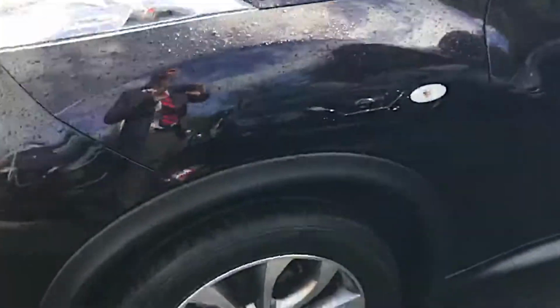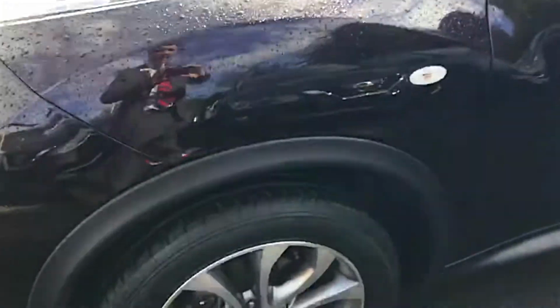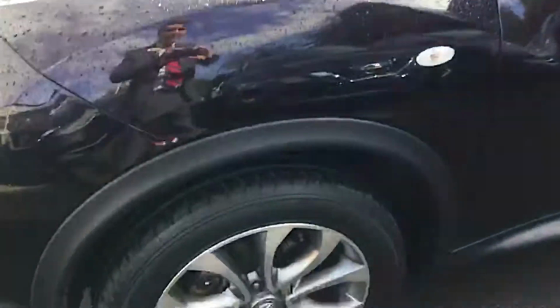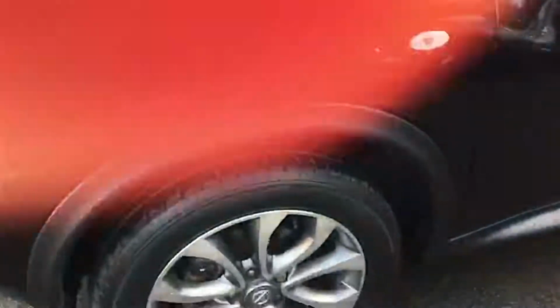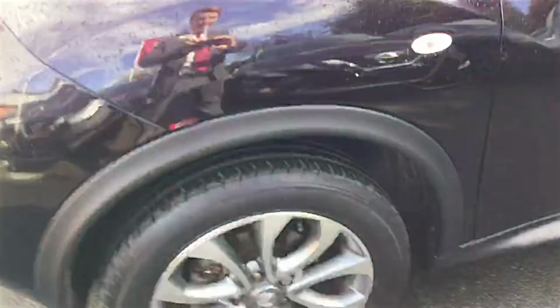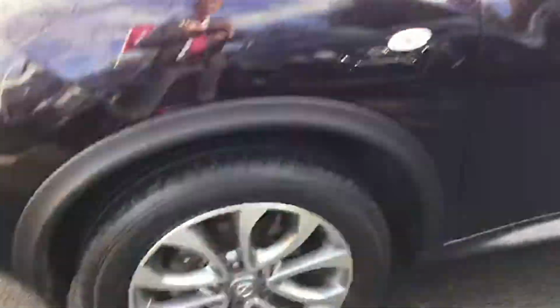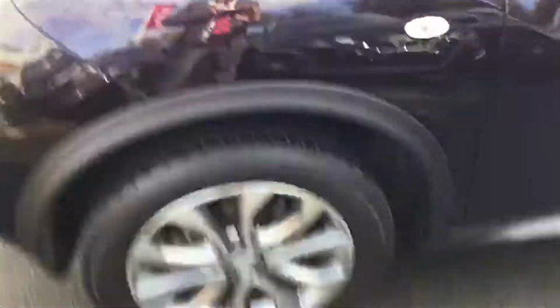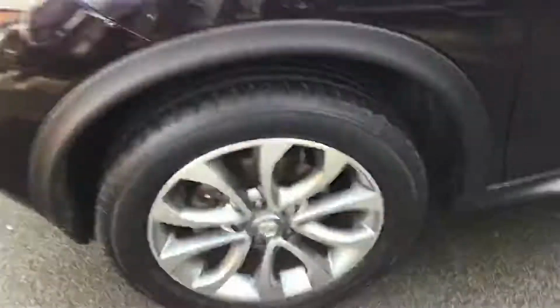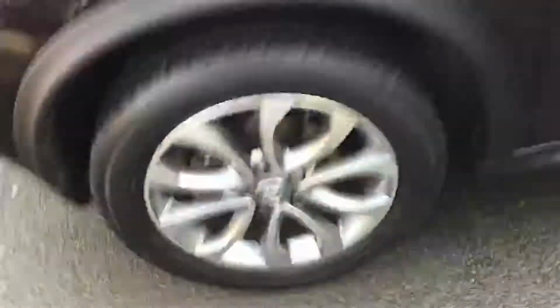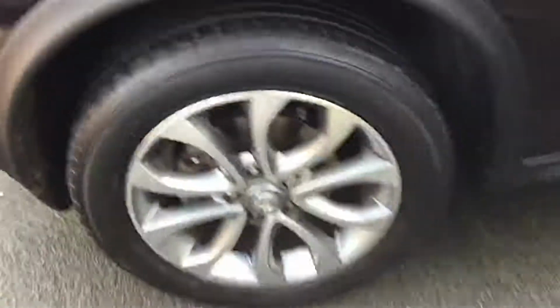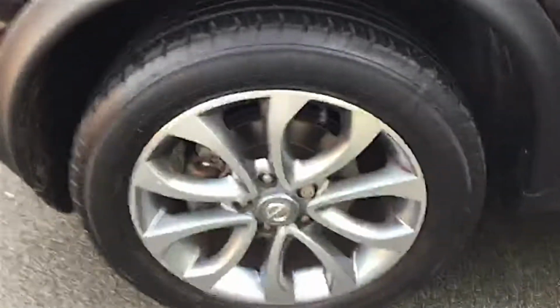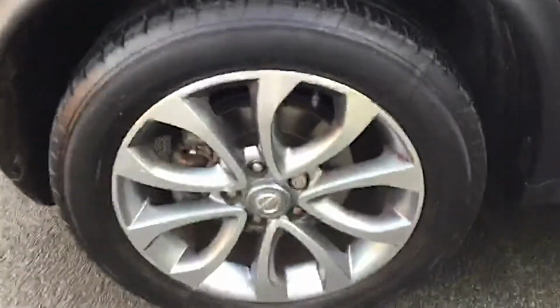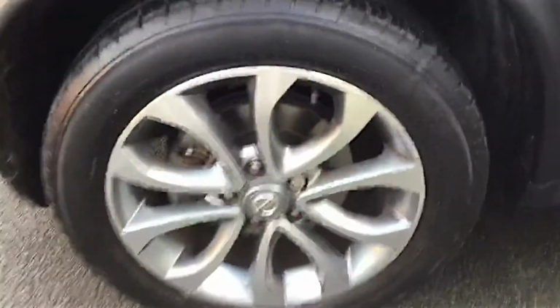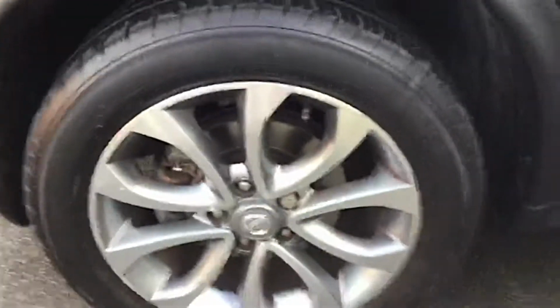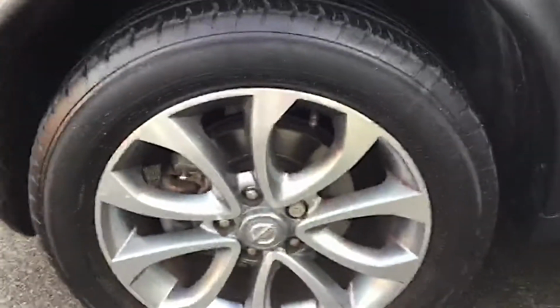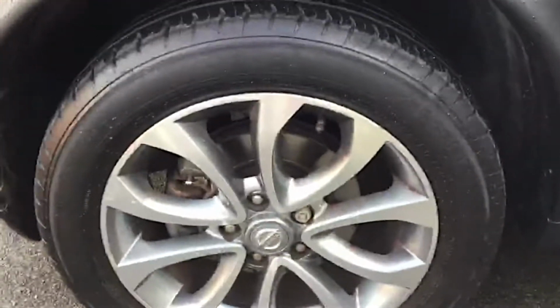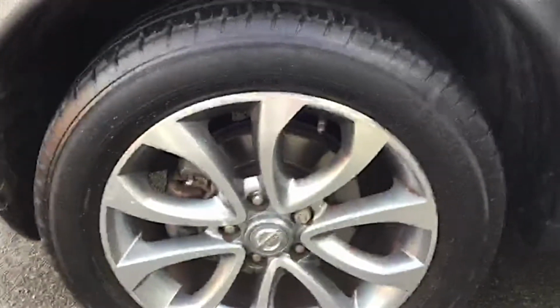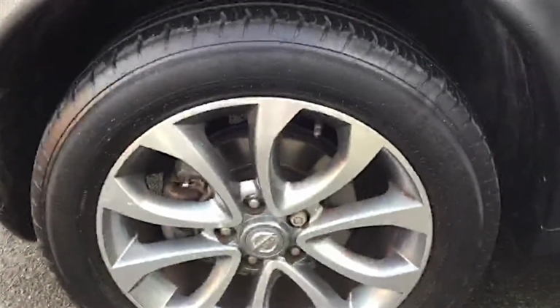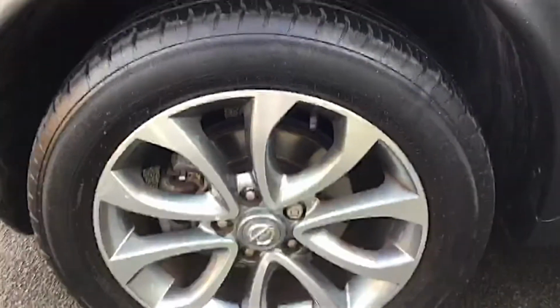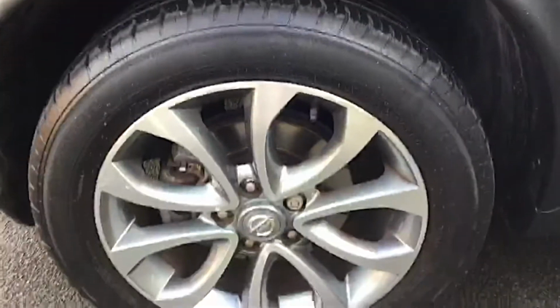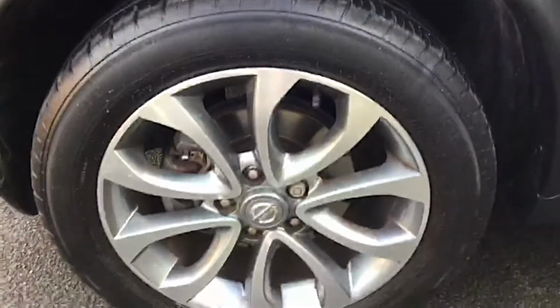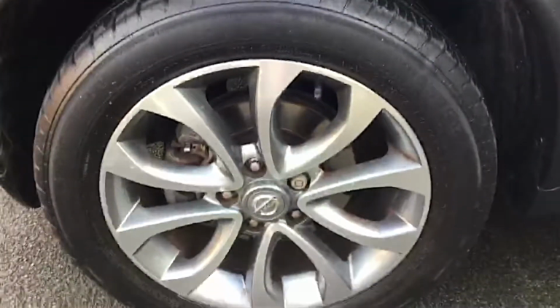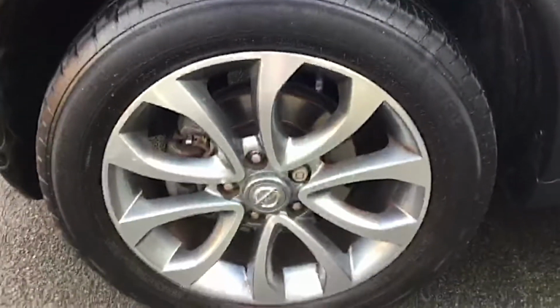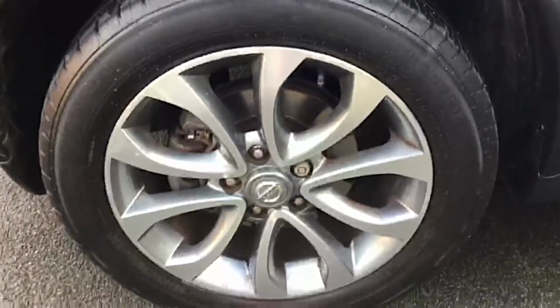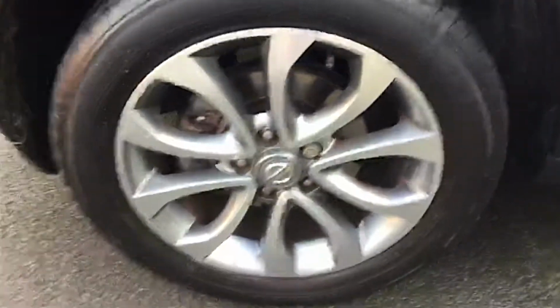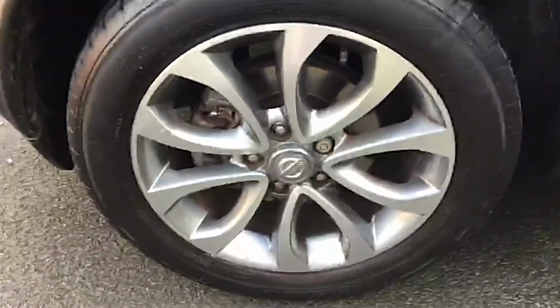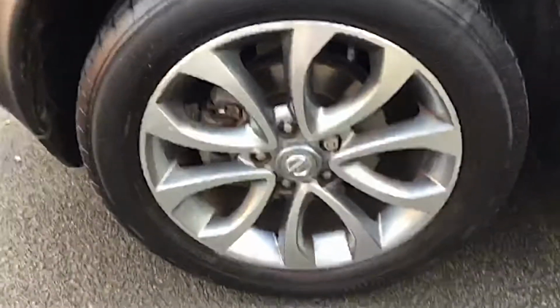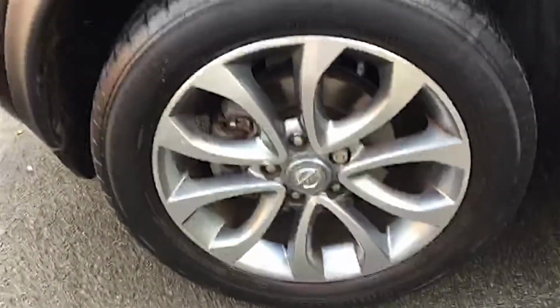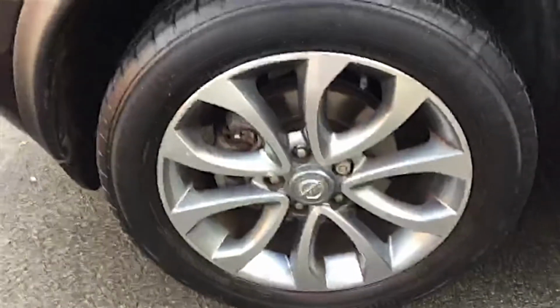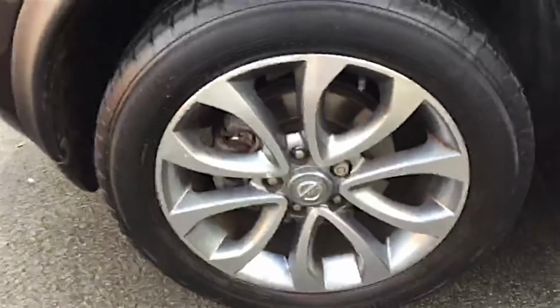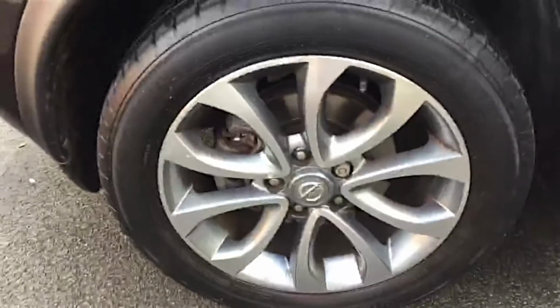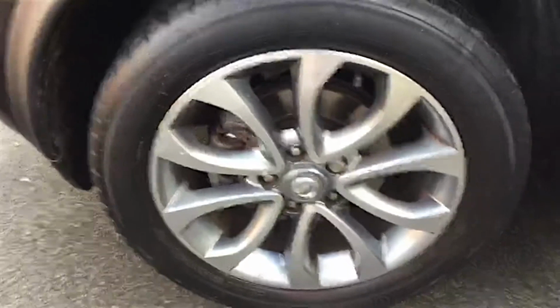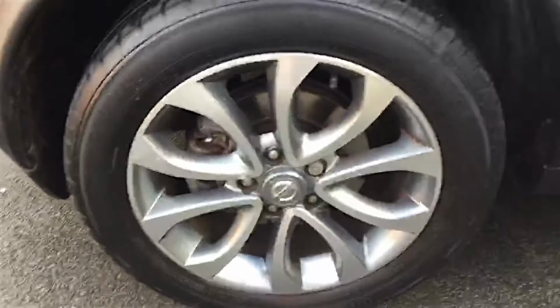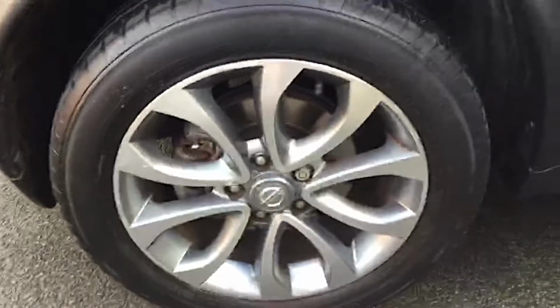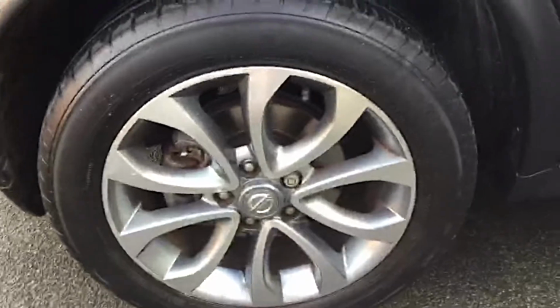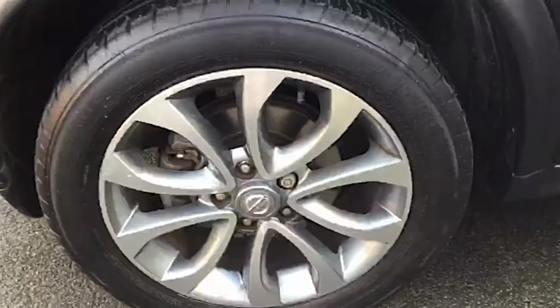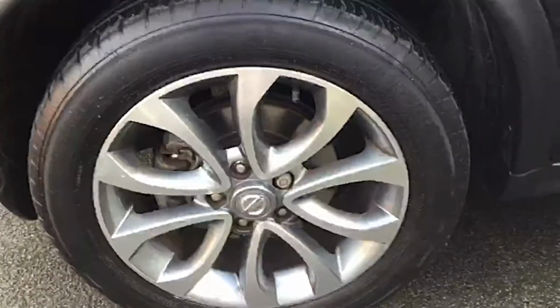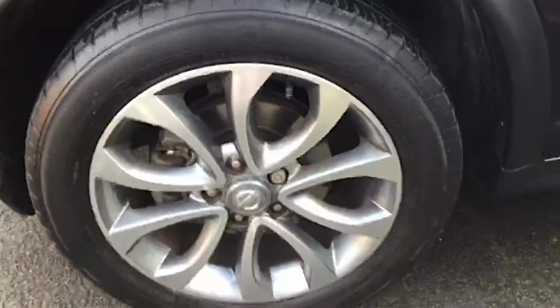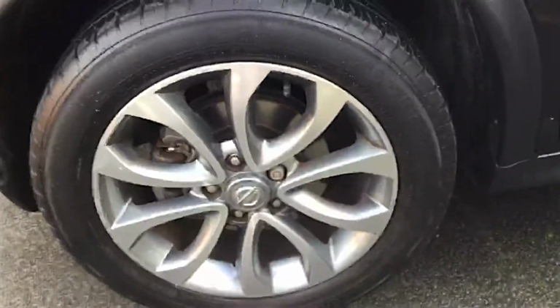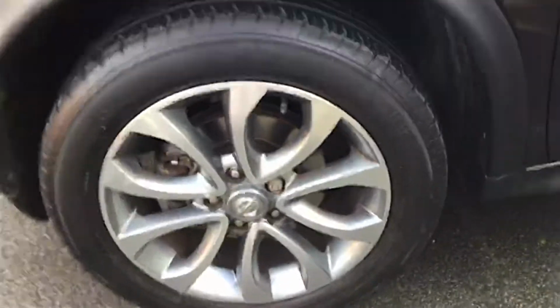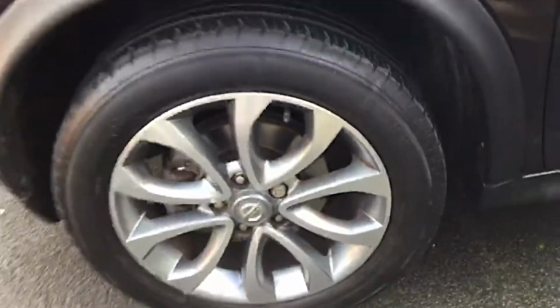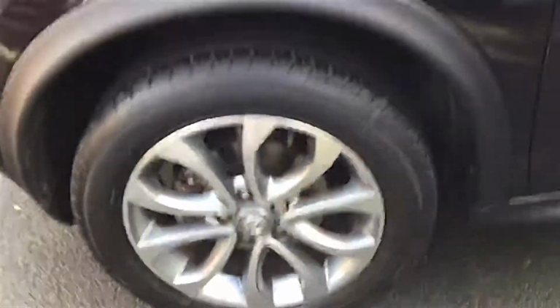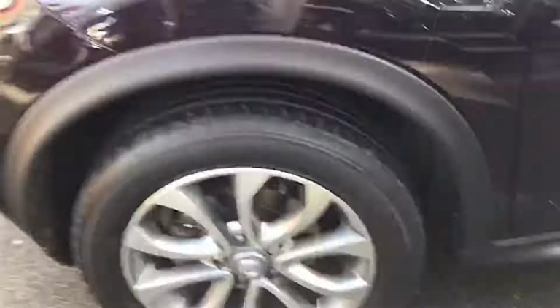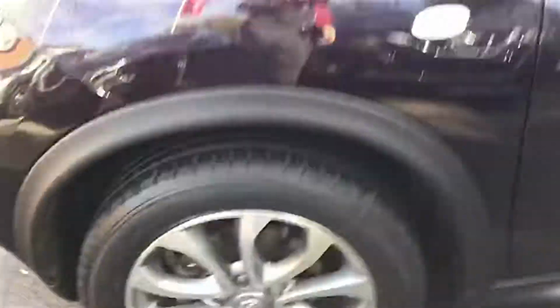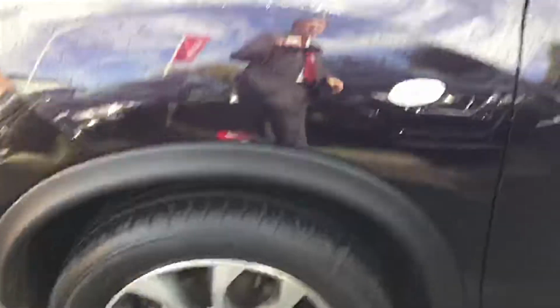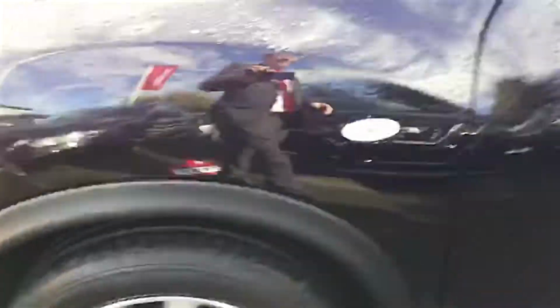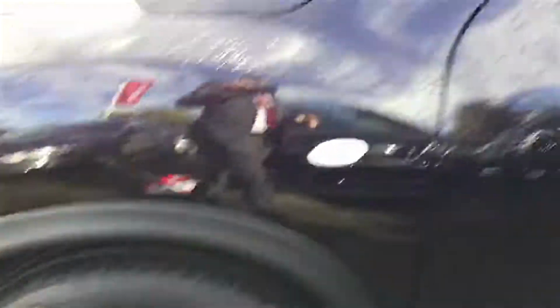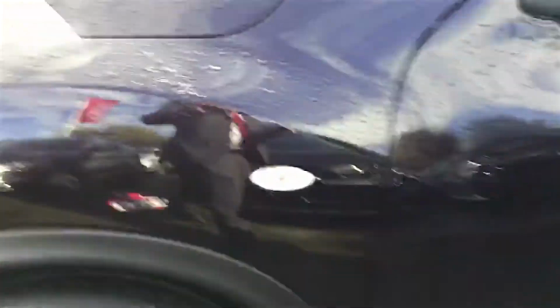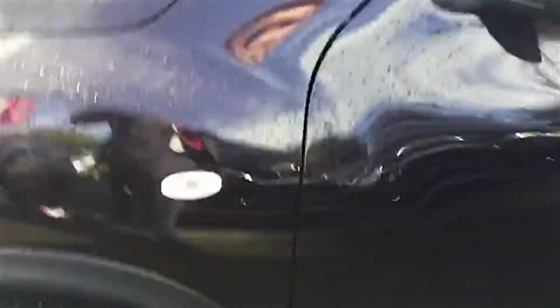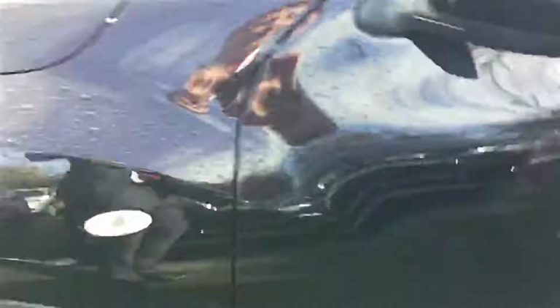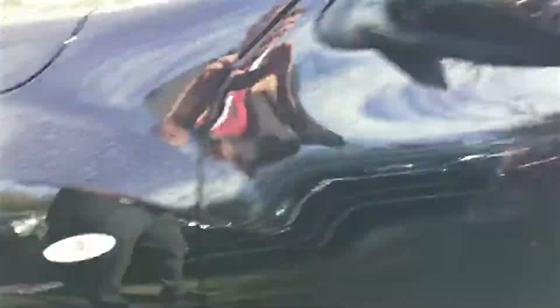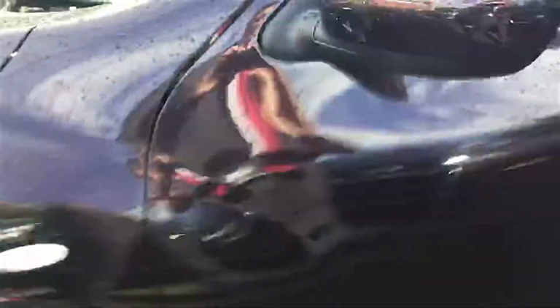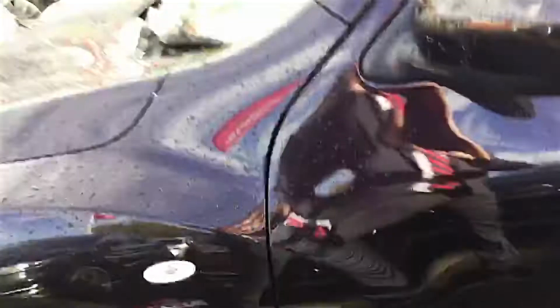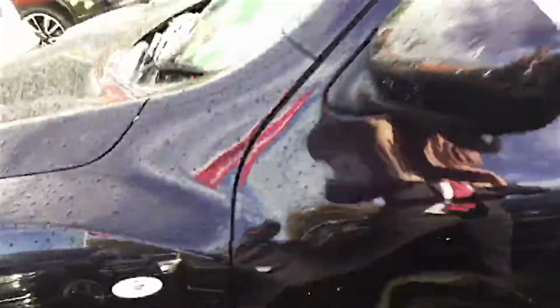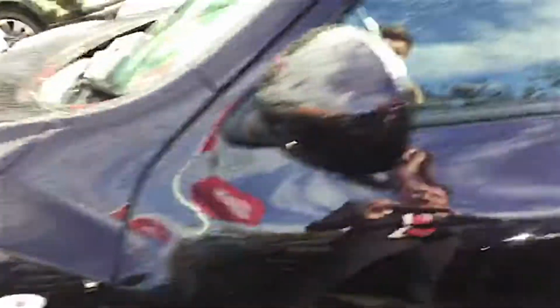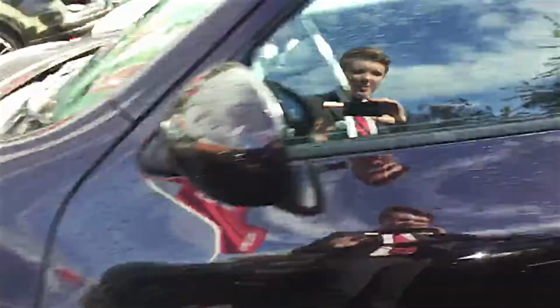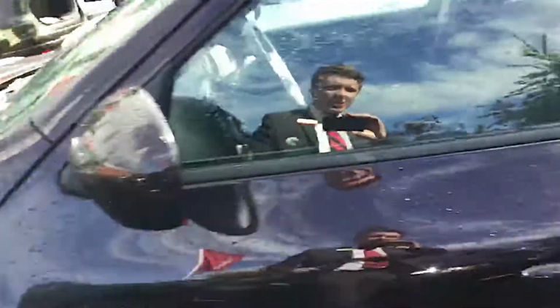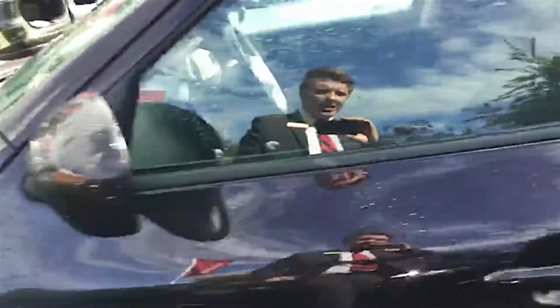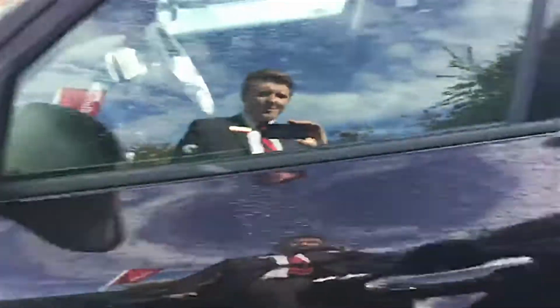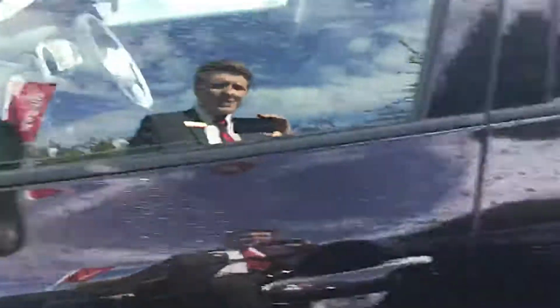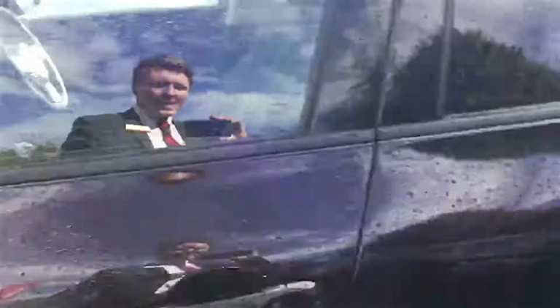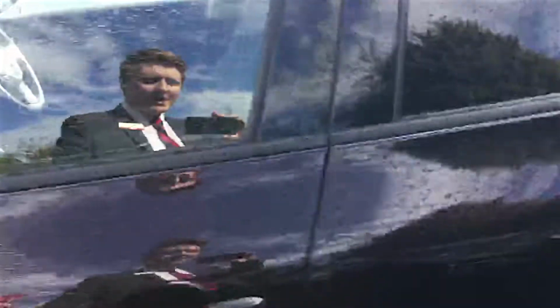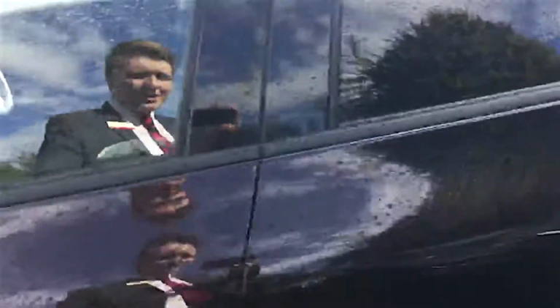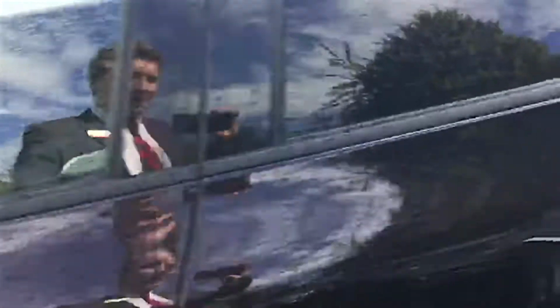You can see it's finished with the lovely 17-inch alloy wheels just there. Coming around the side, it's finished in the nightshade metallic colour.